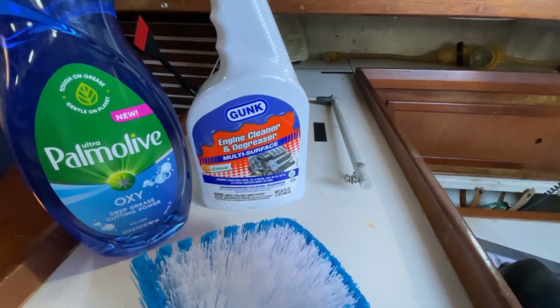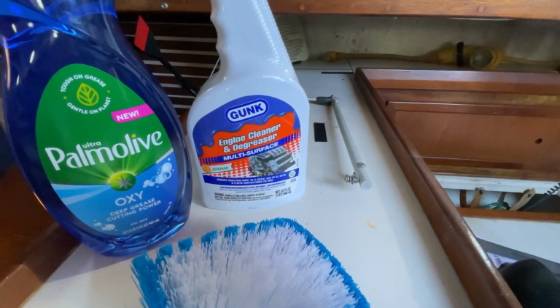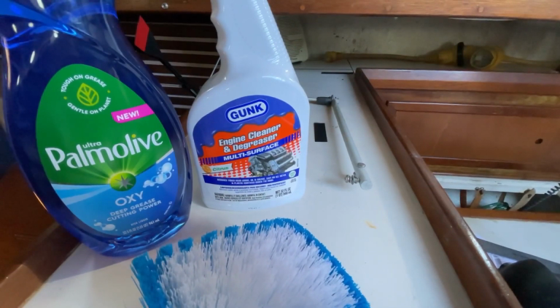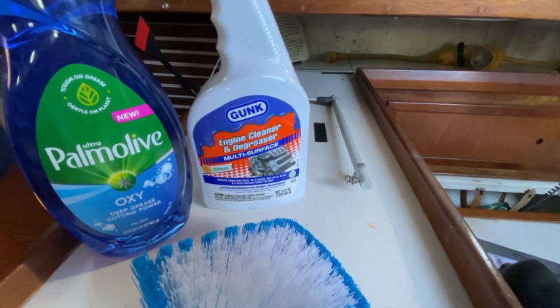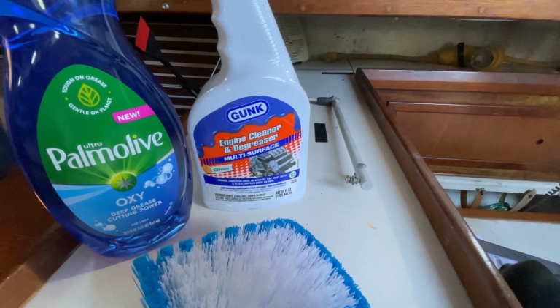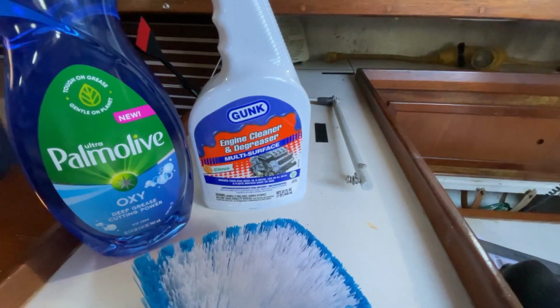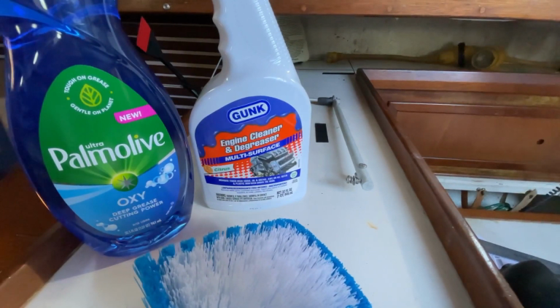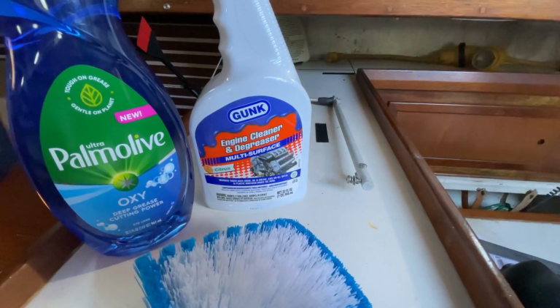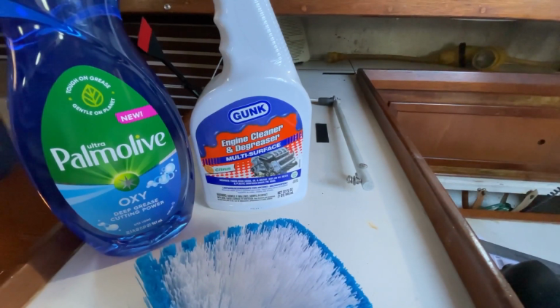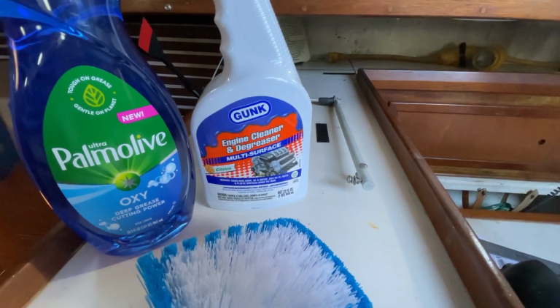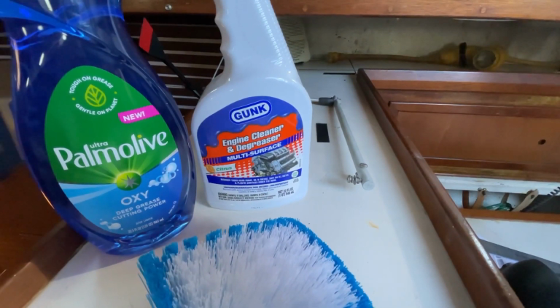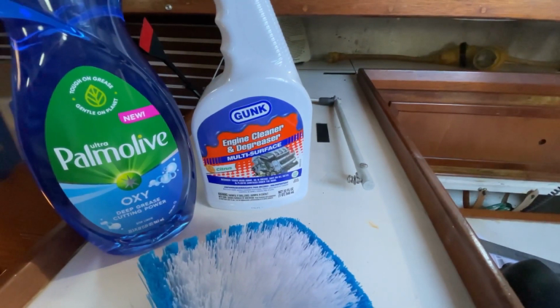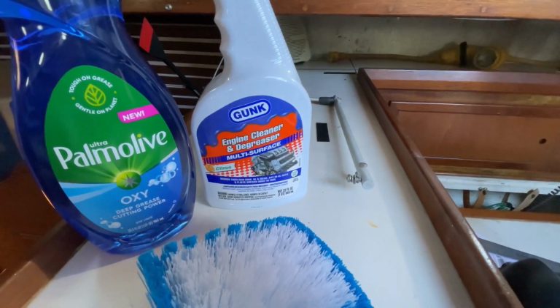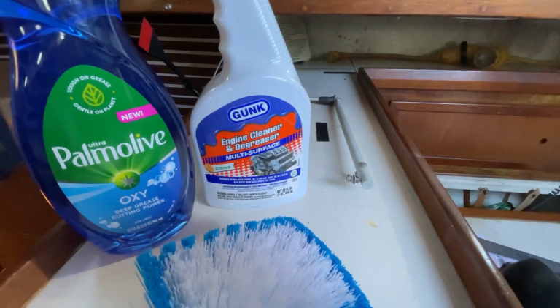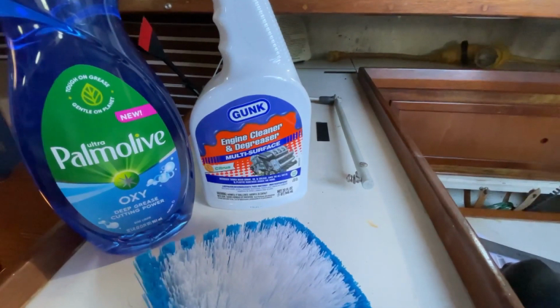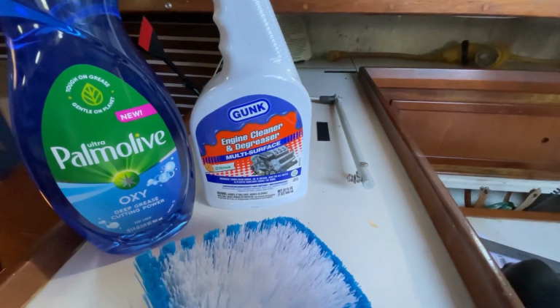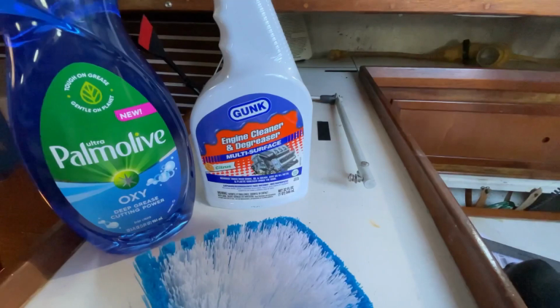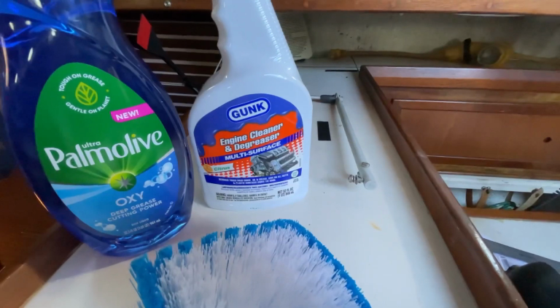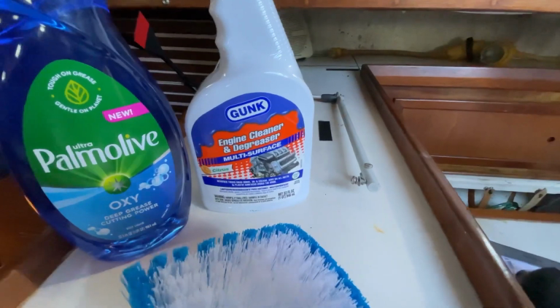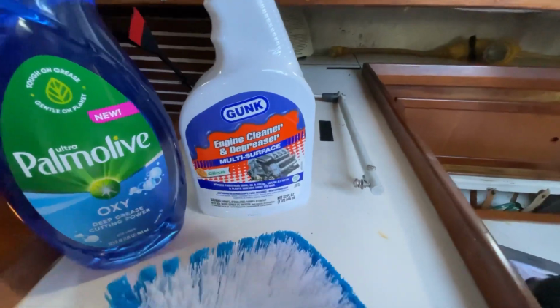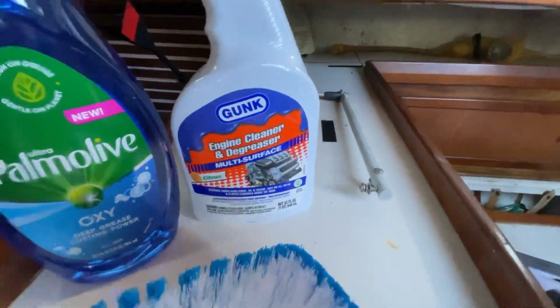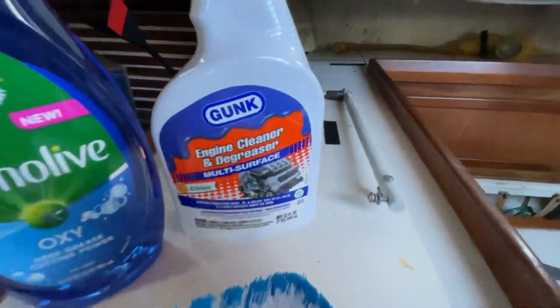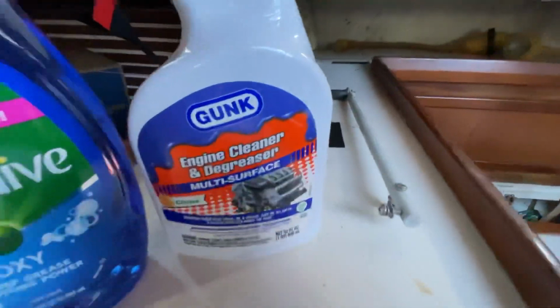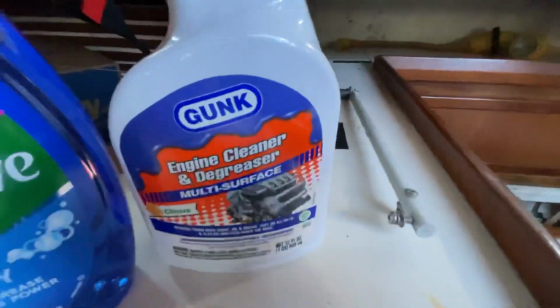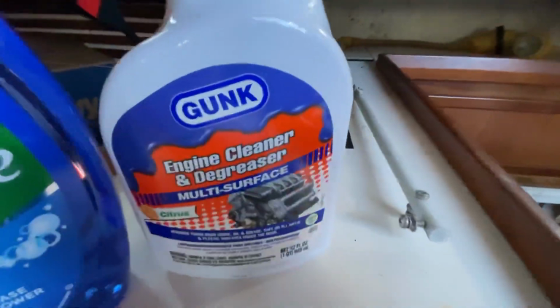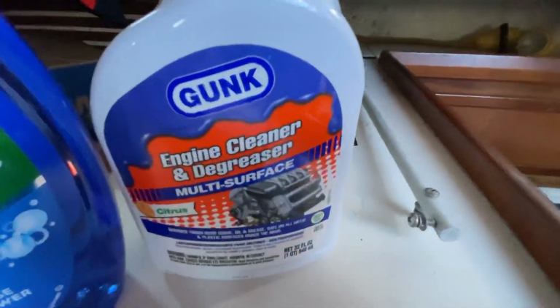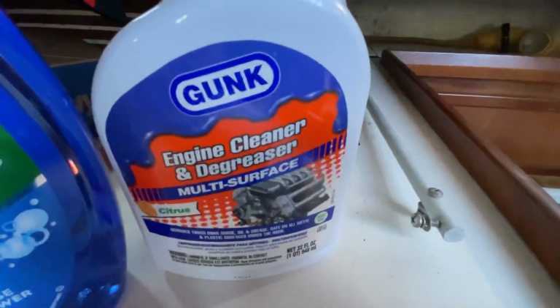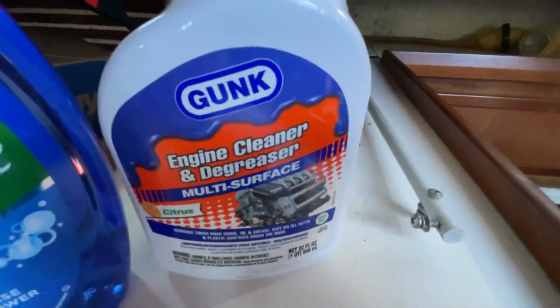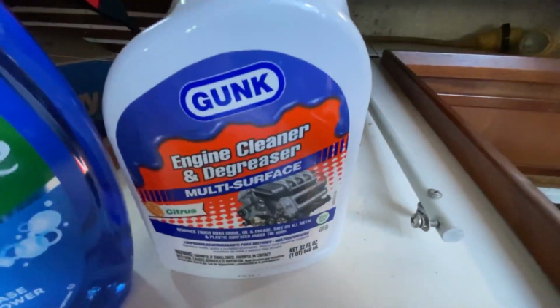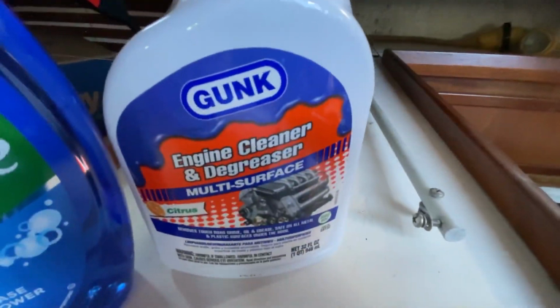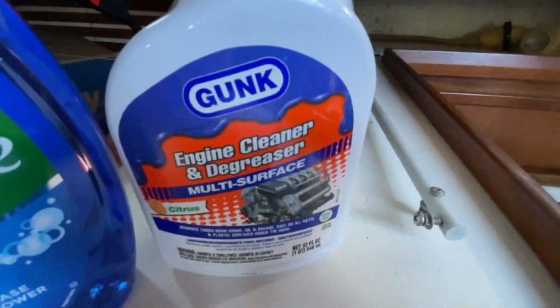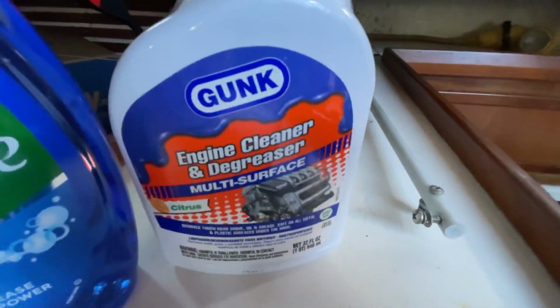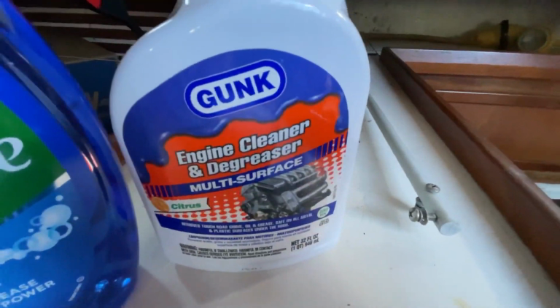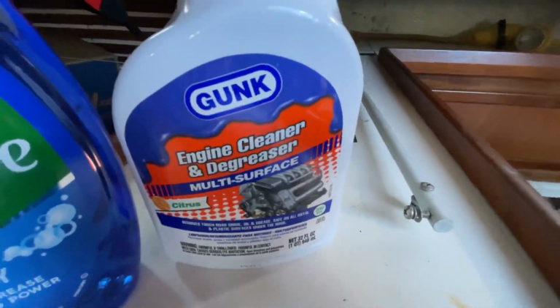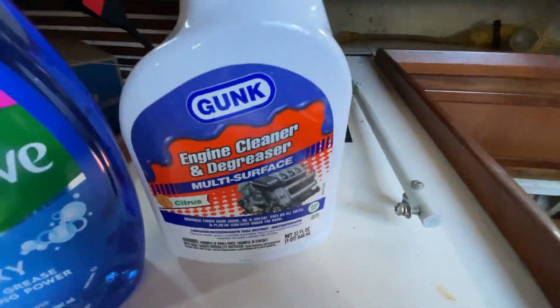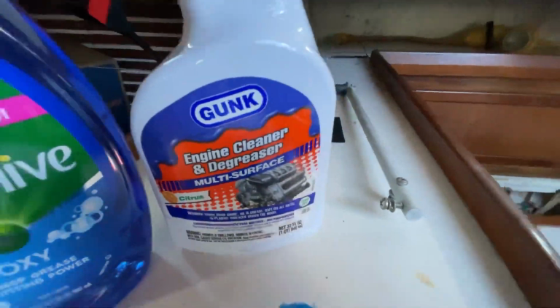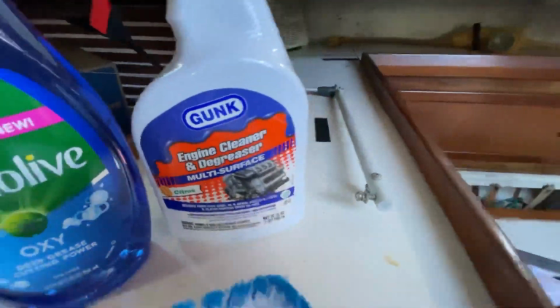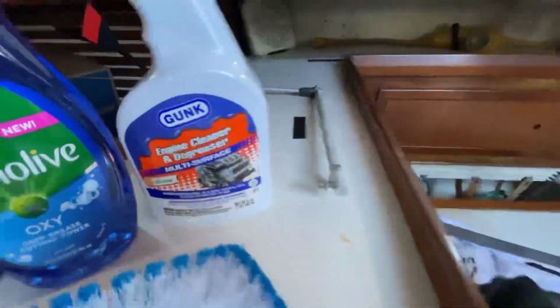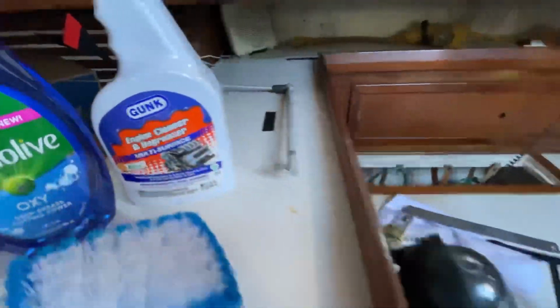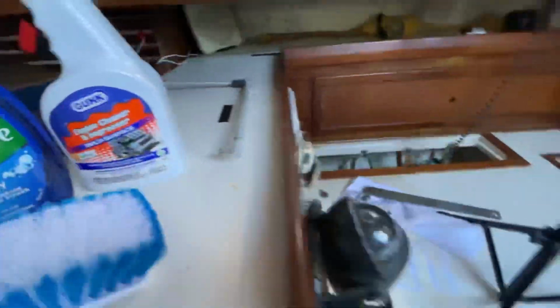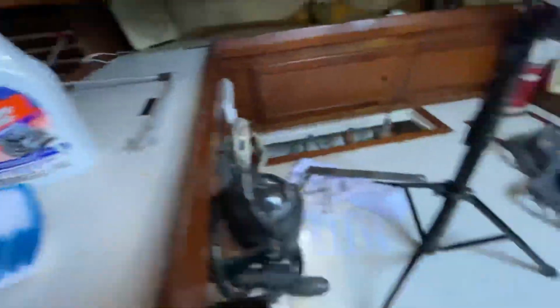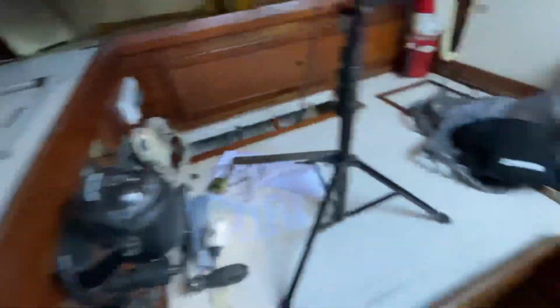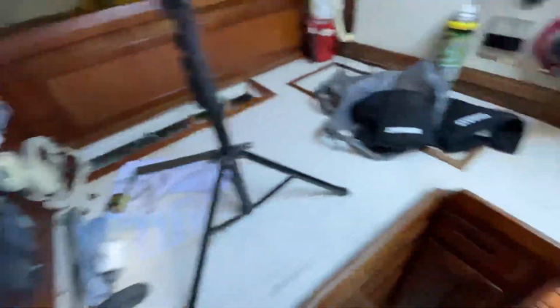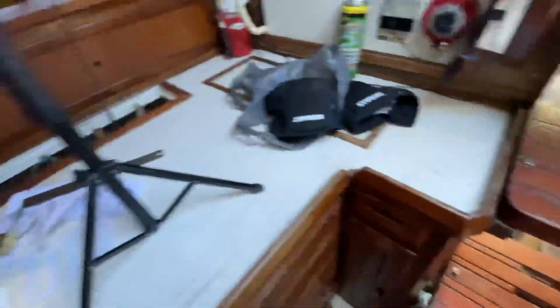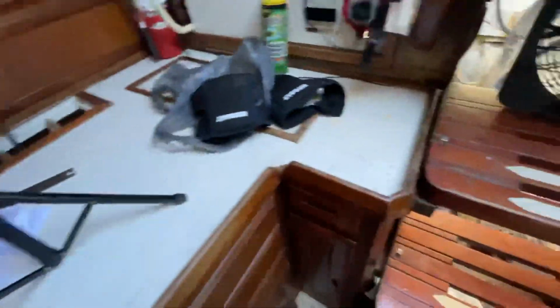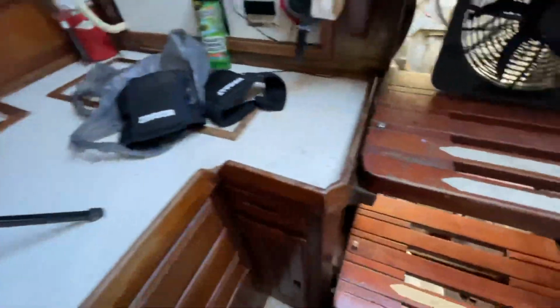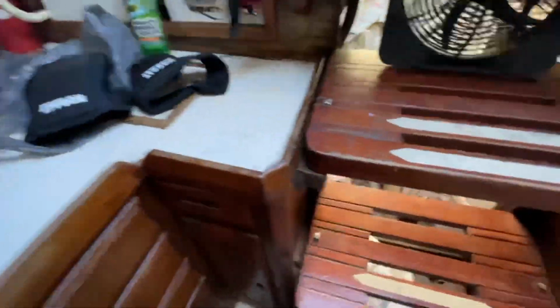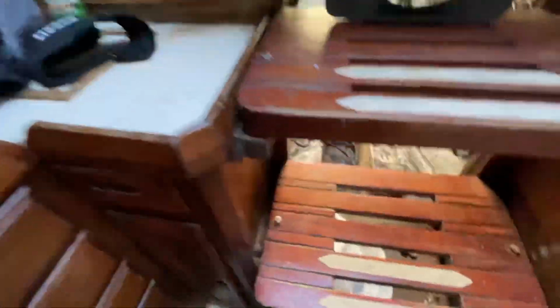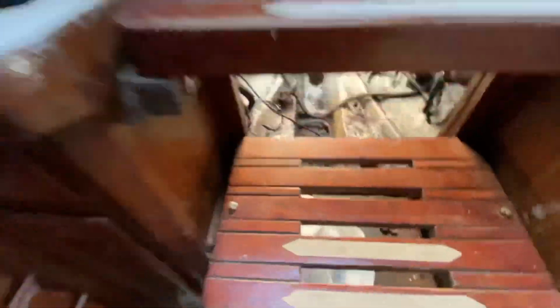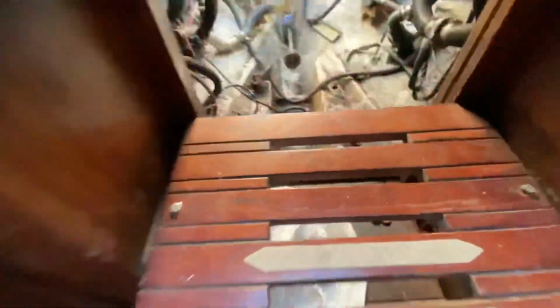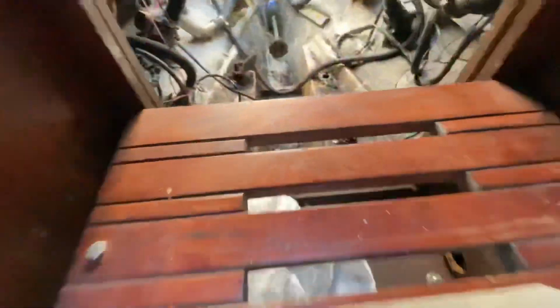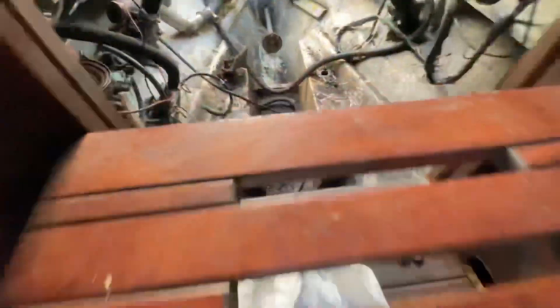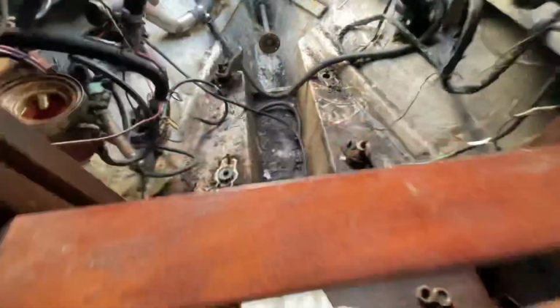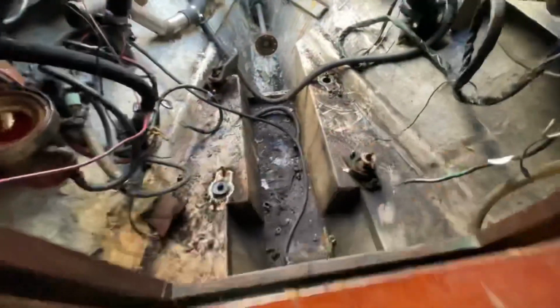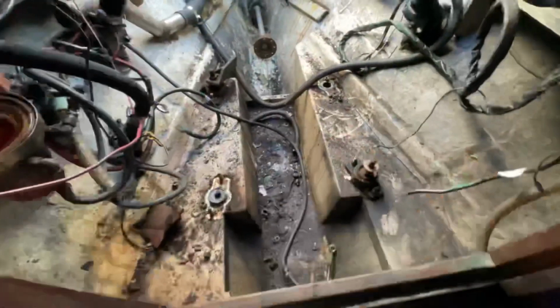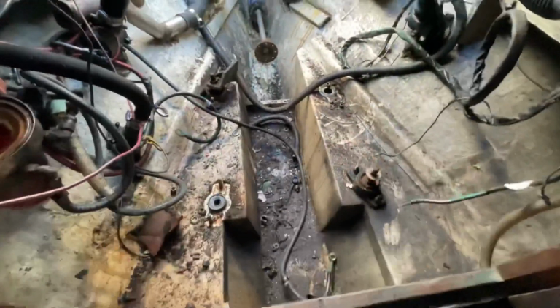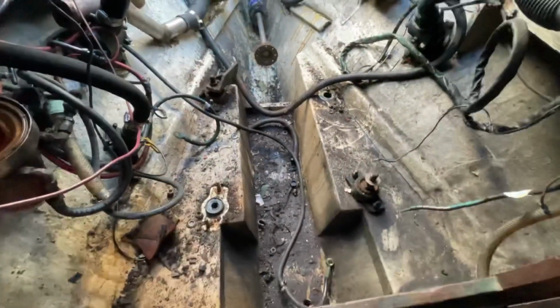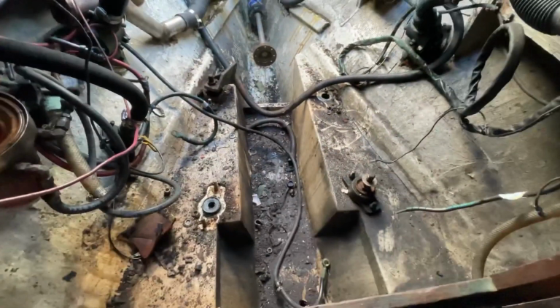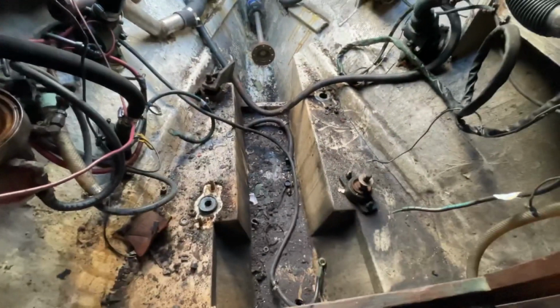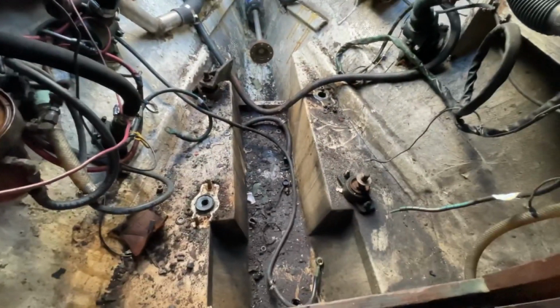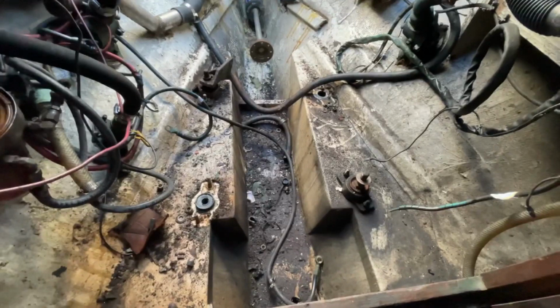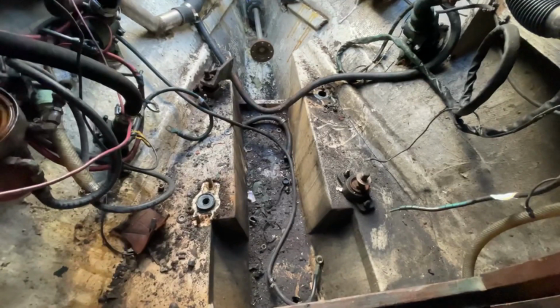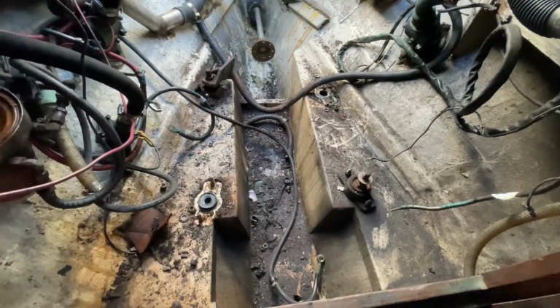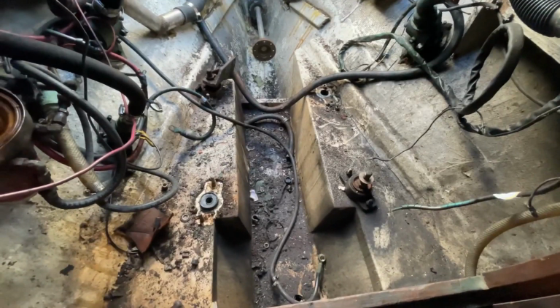I'm hoping that this degreaser will get rid of this grease.